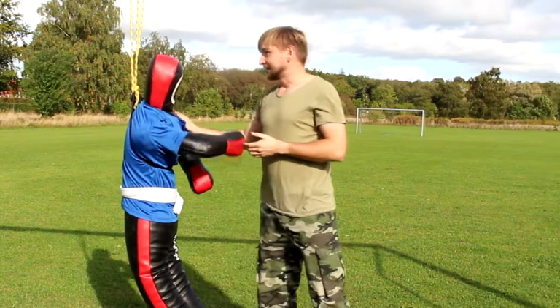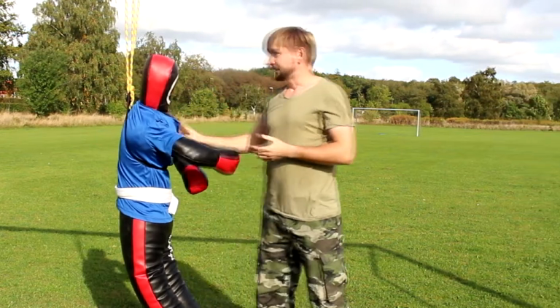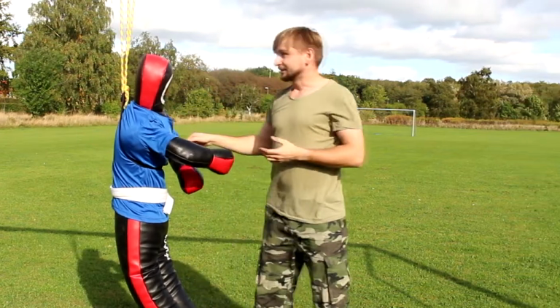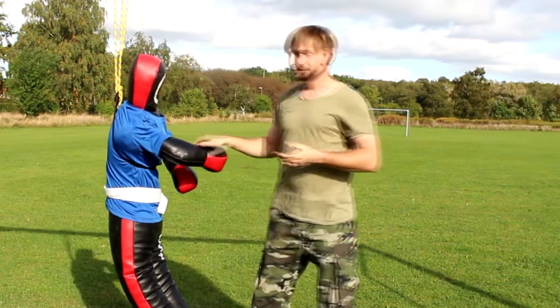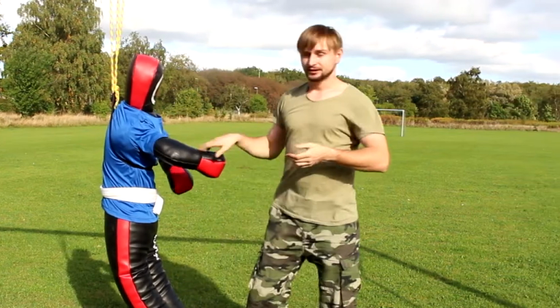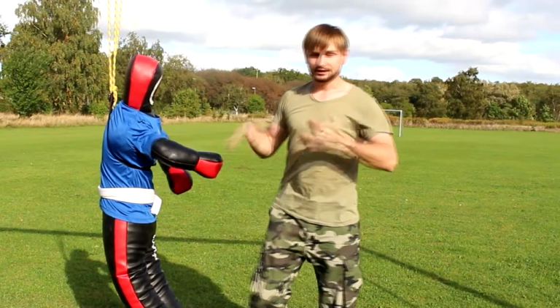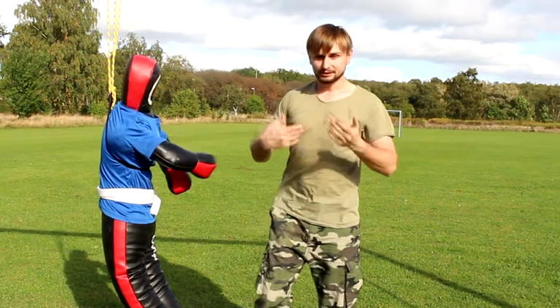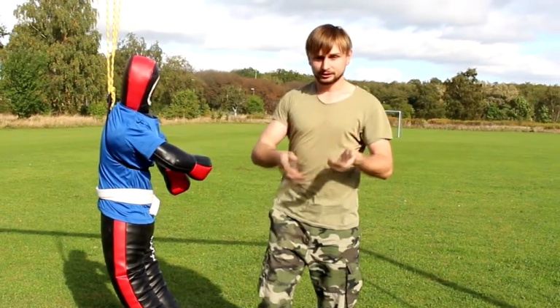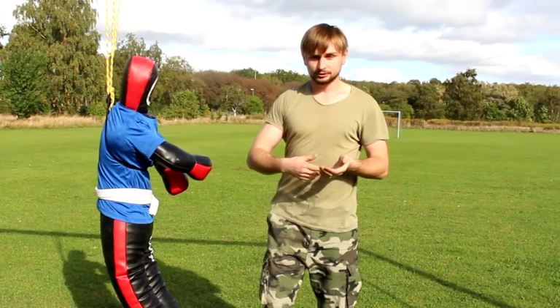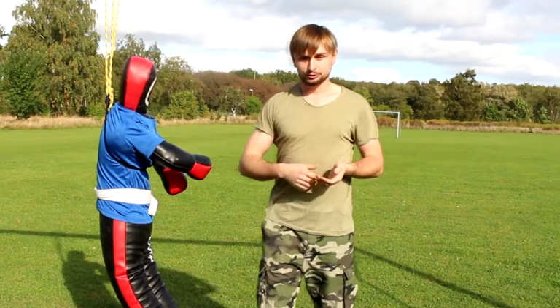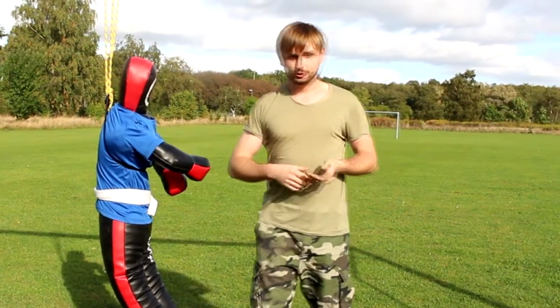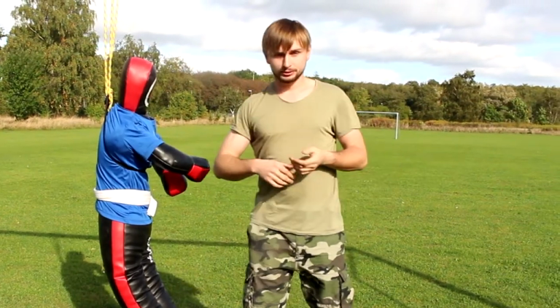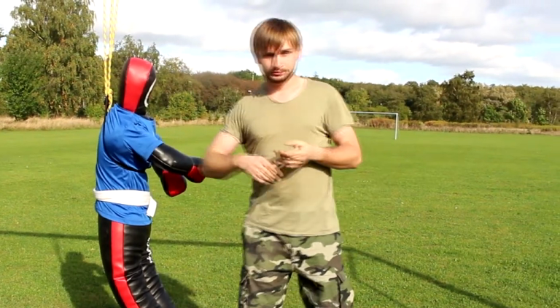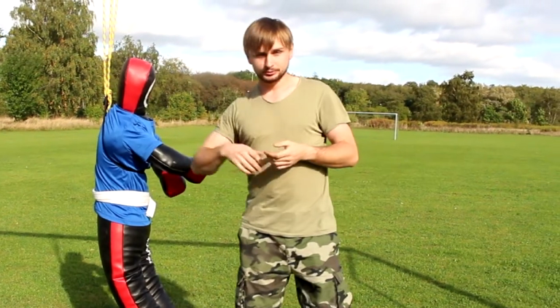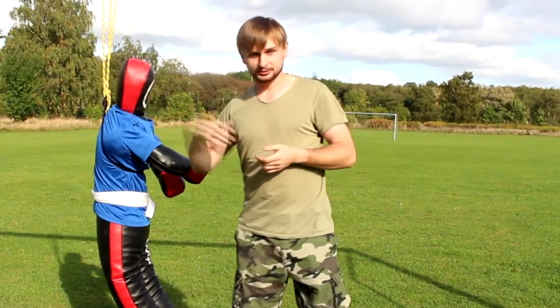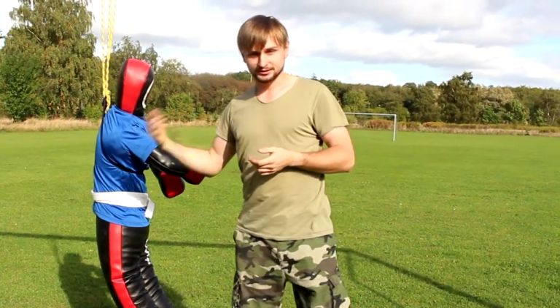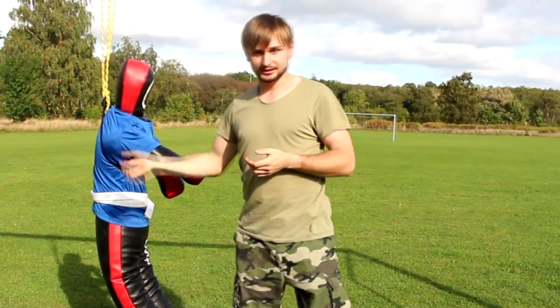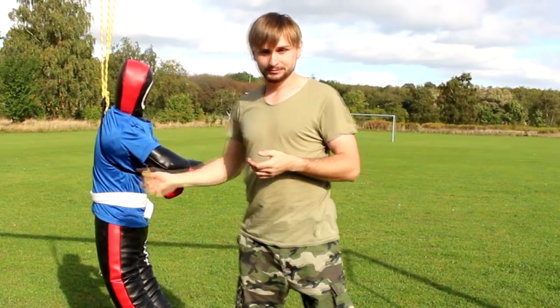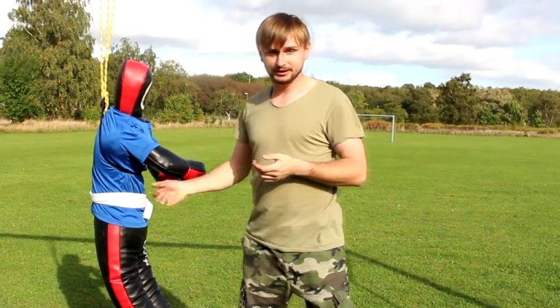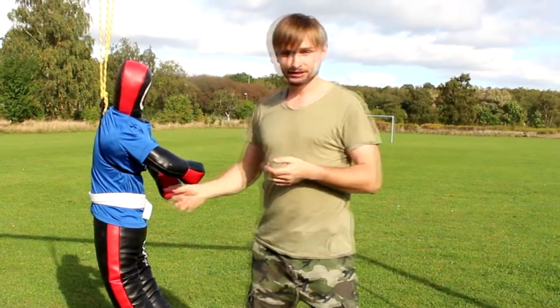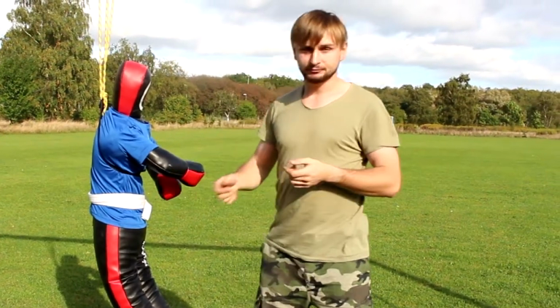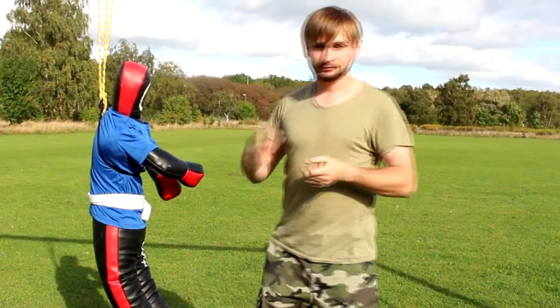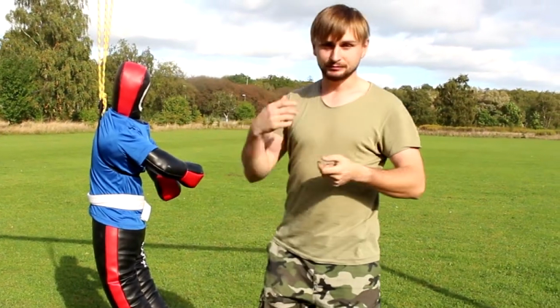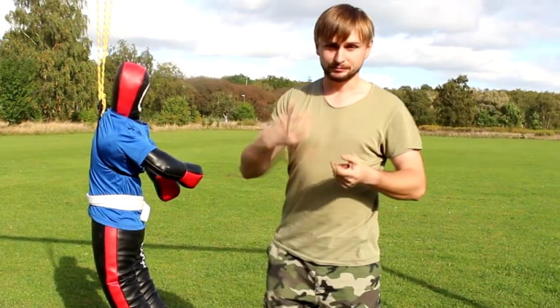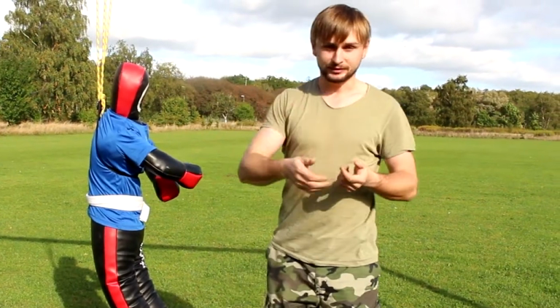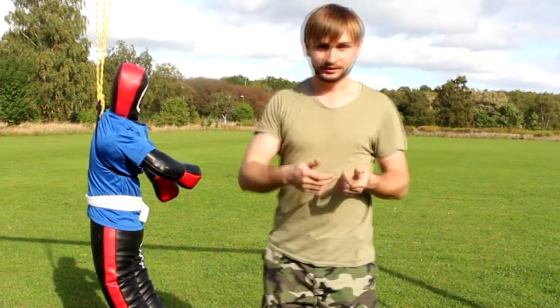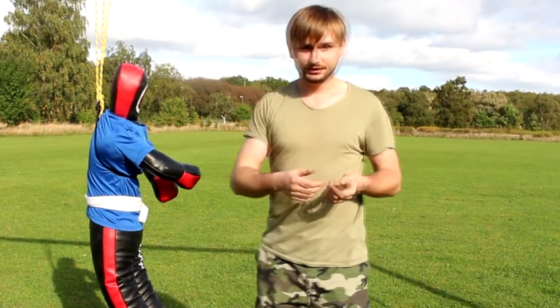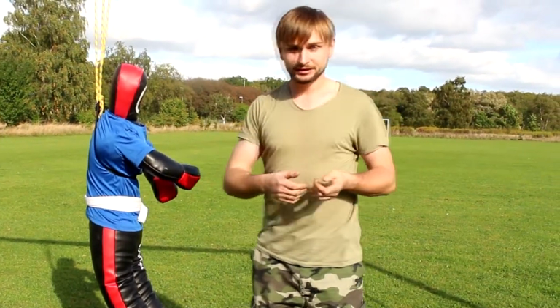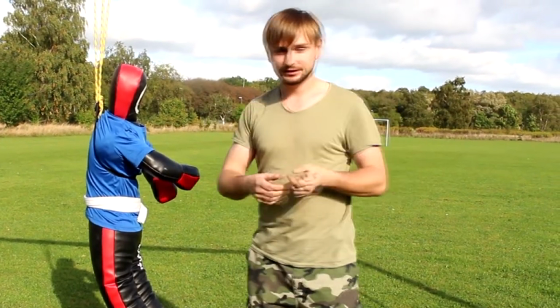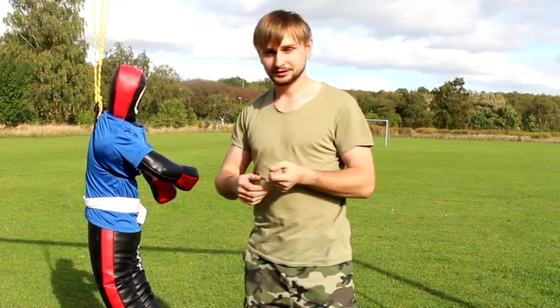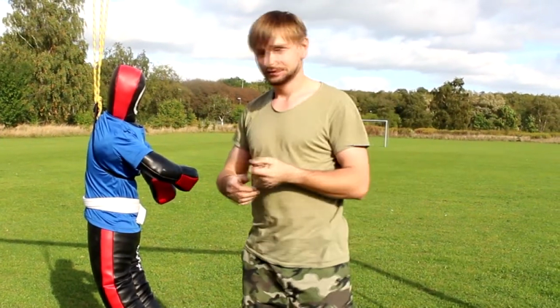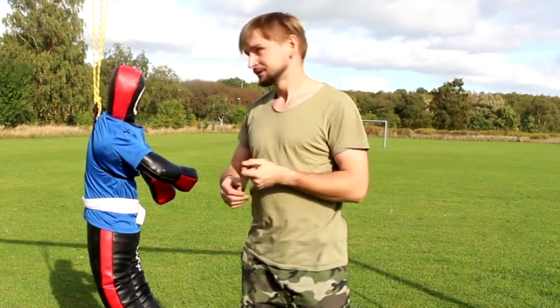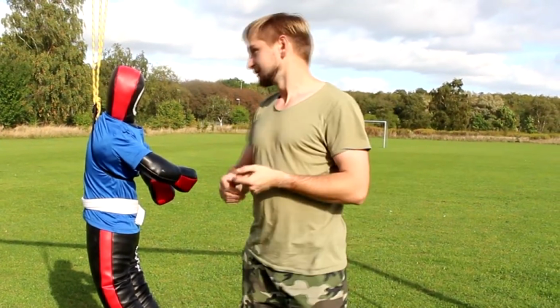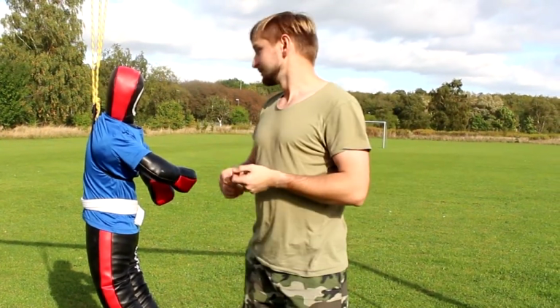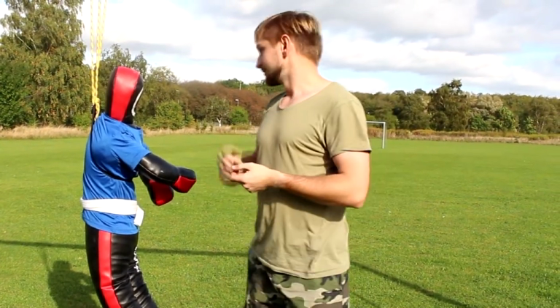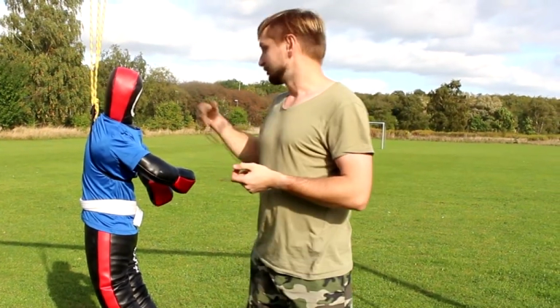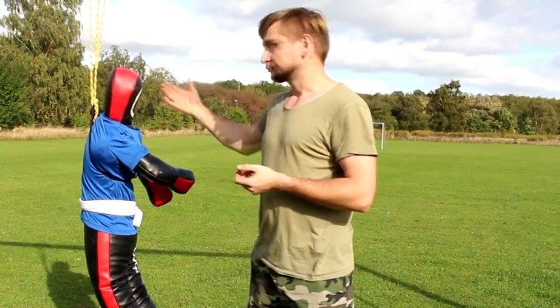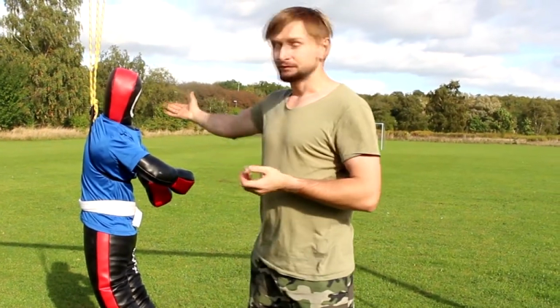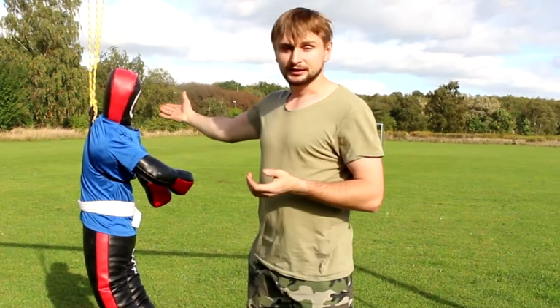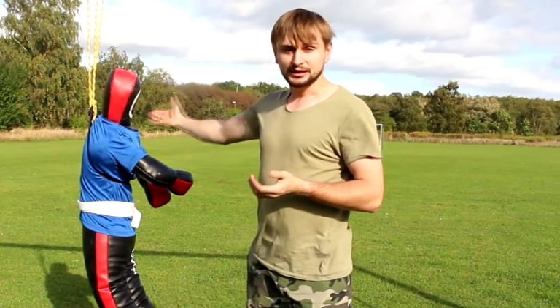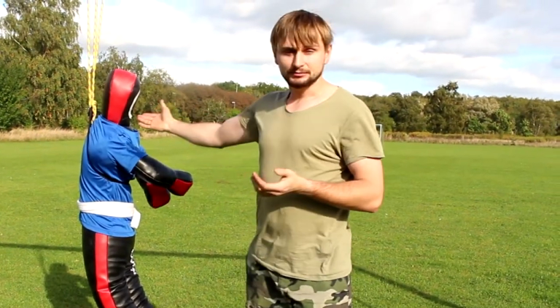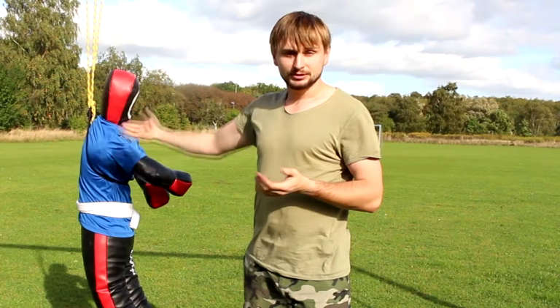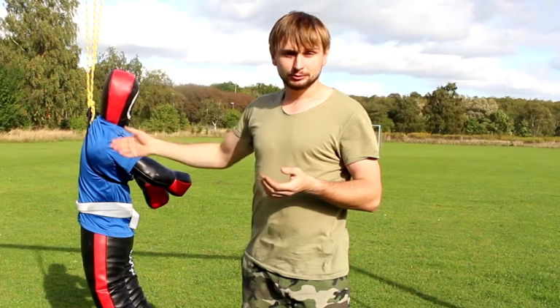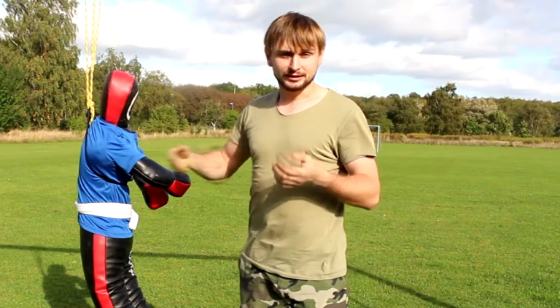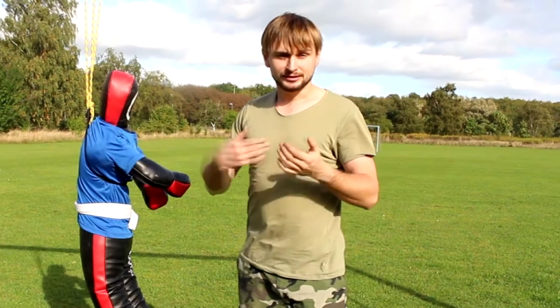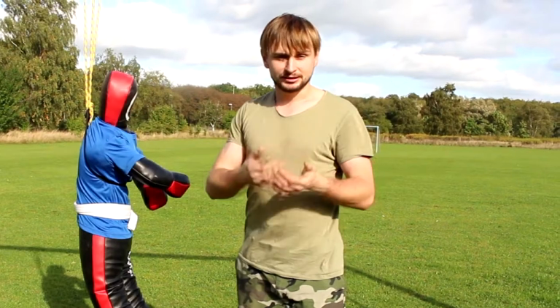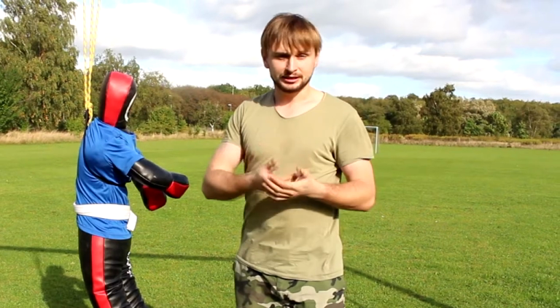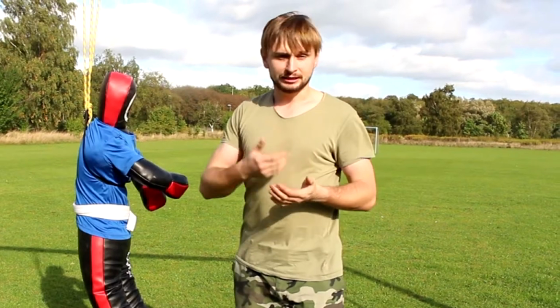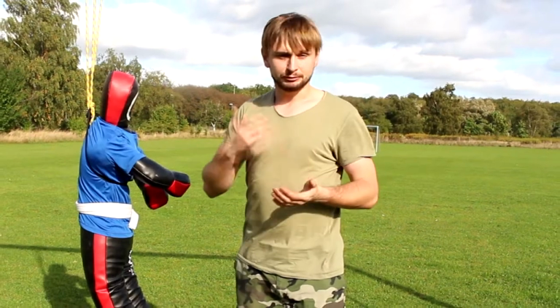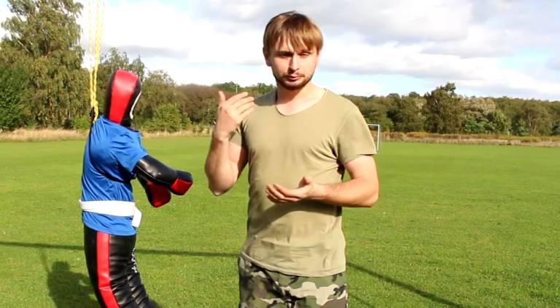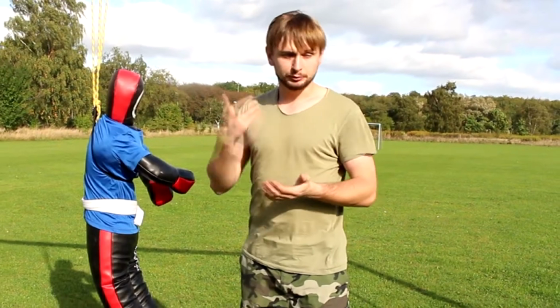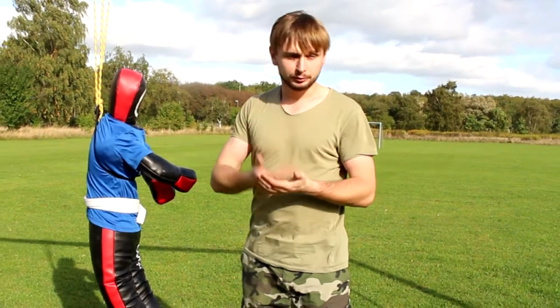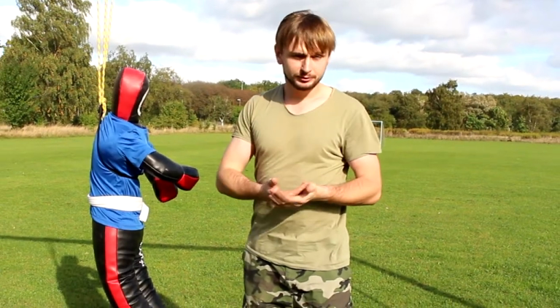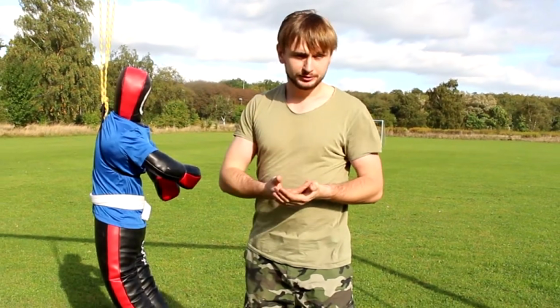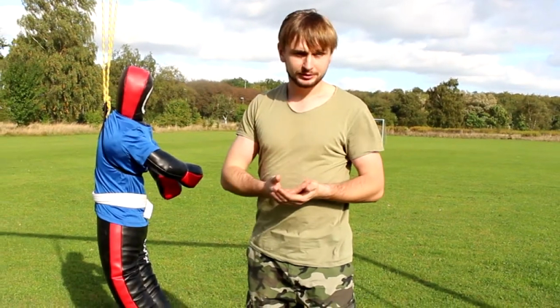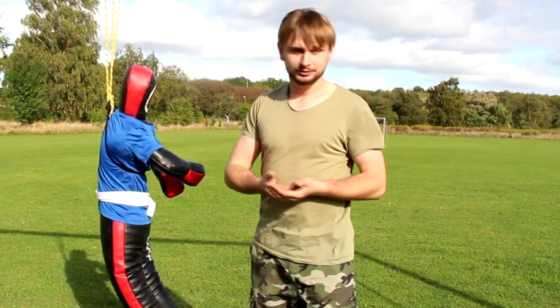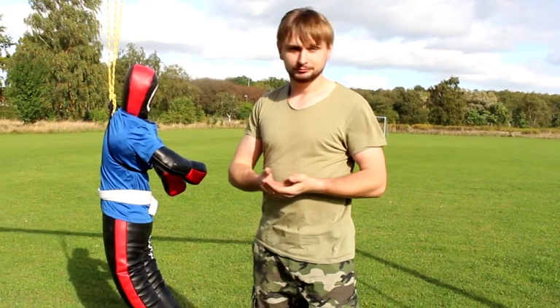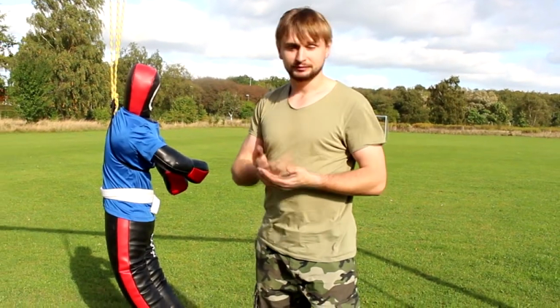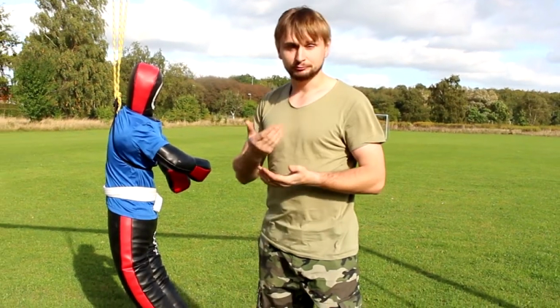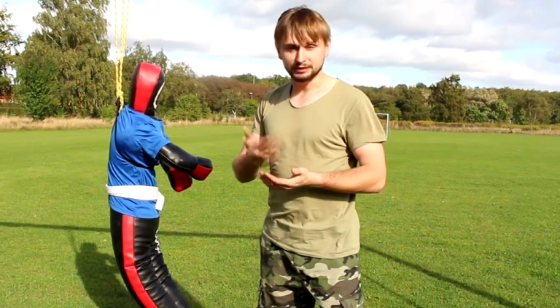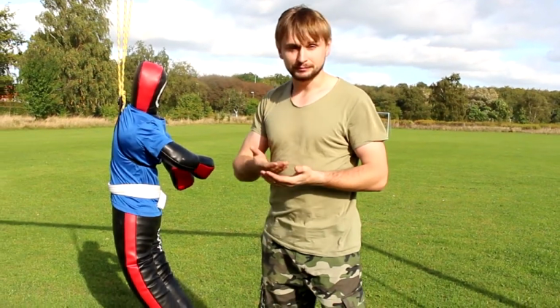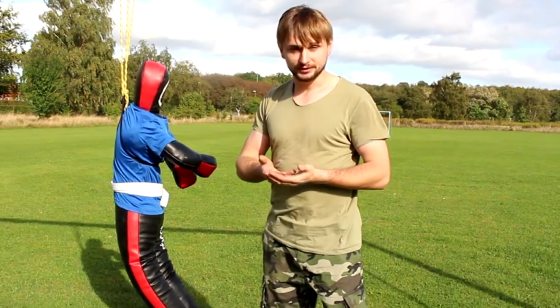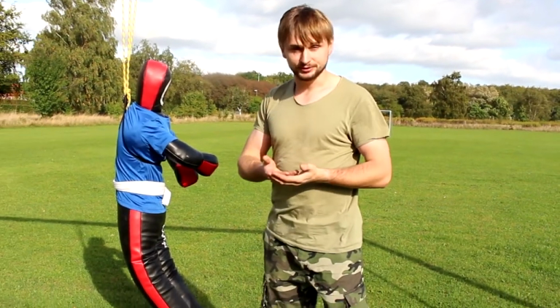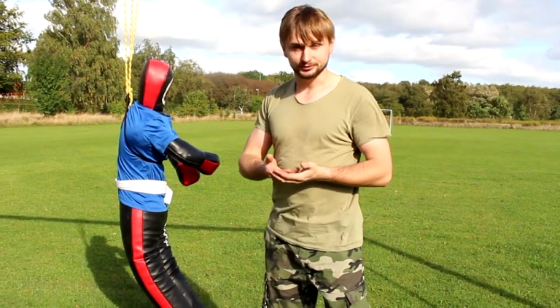Now I'm going to show you the same technique with my partner, not with the dummy, so you can see how it will look with a real person.